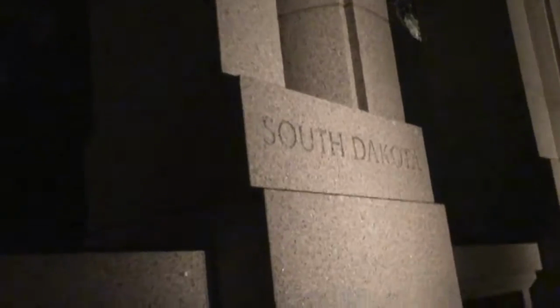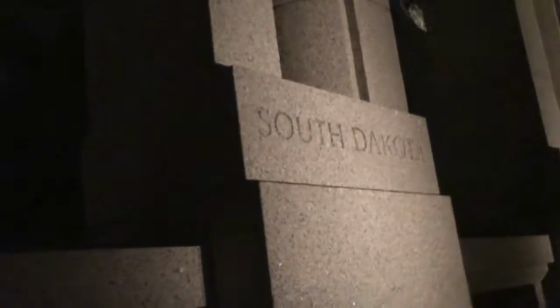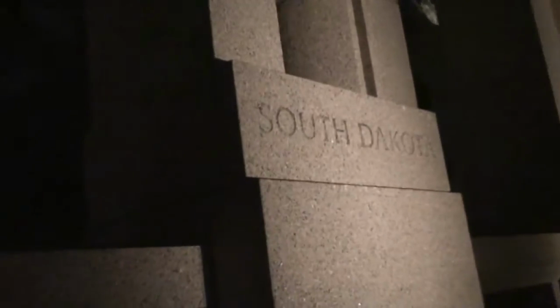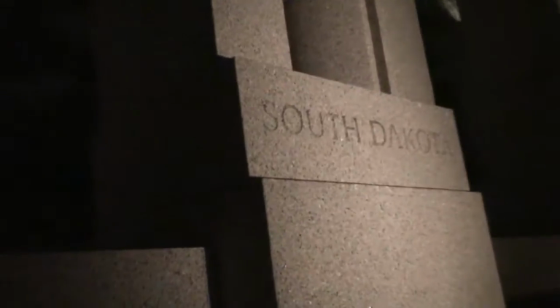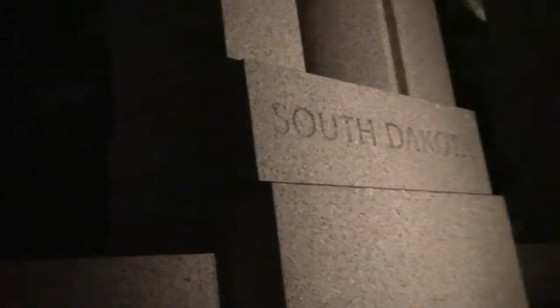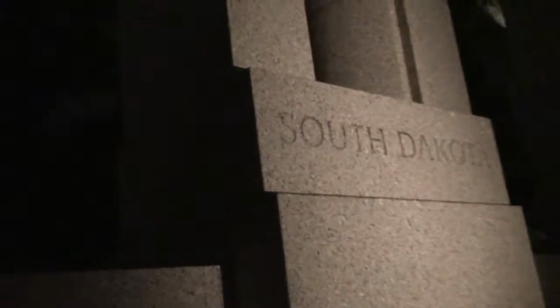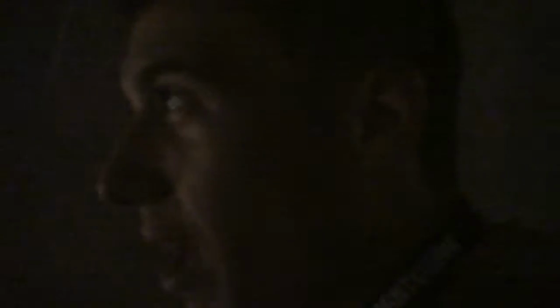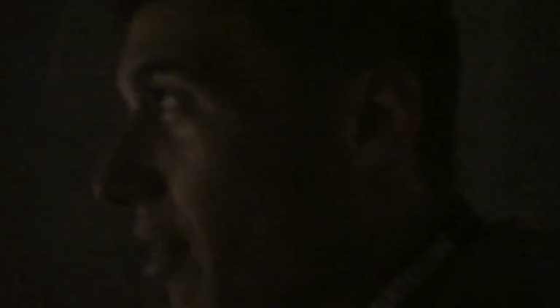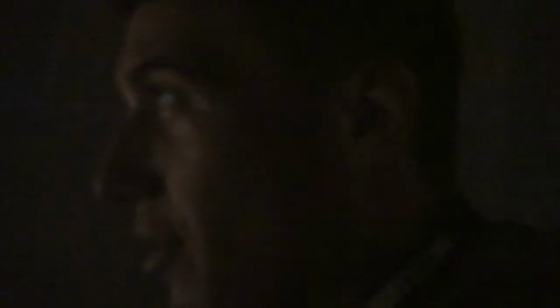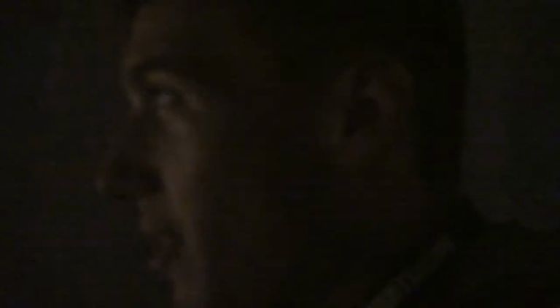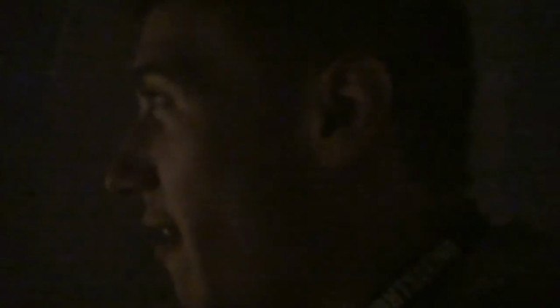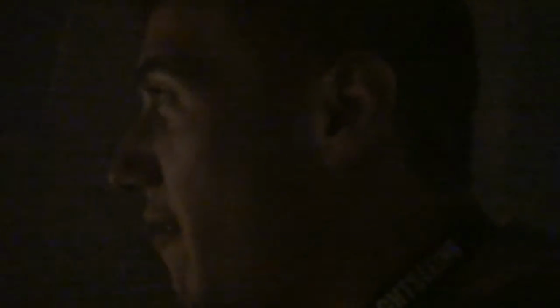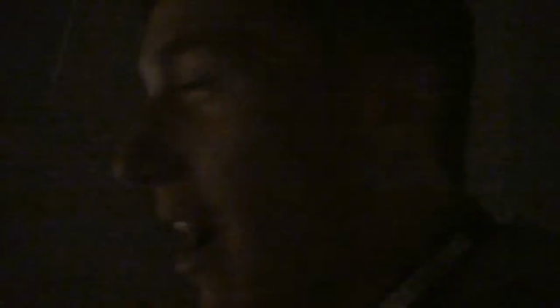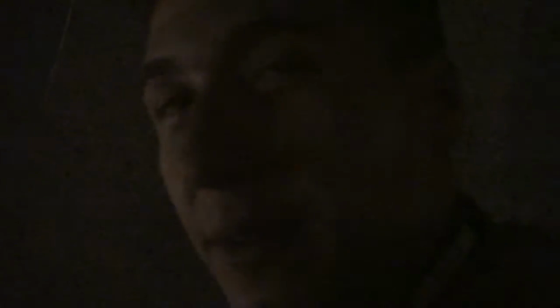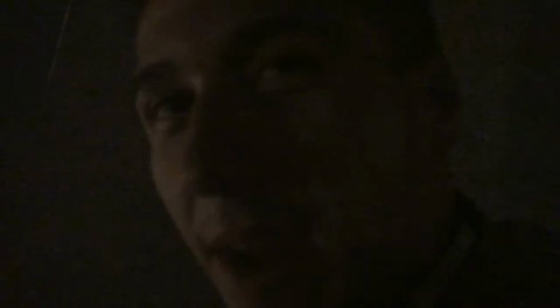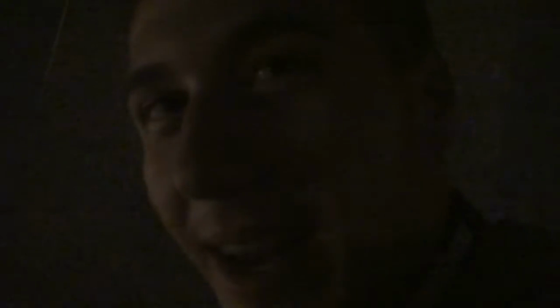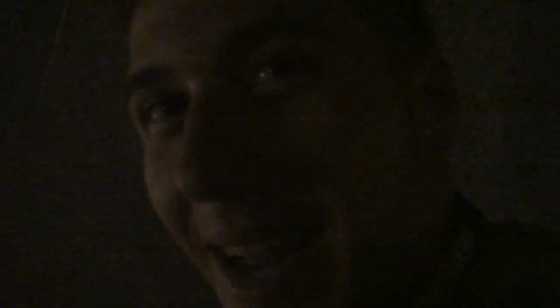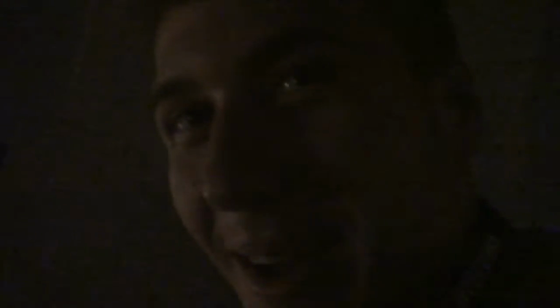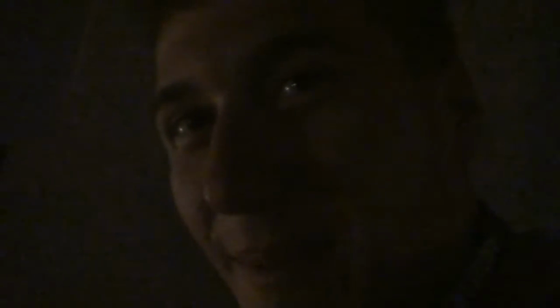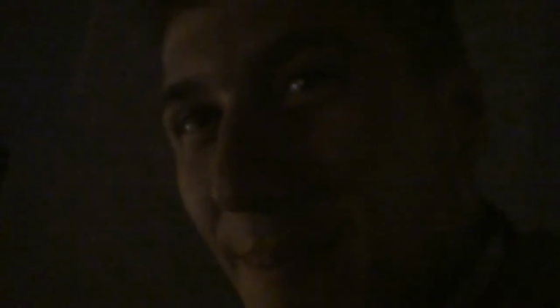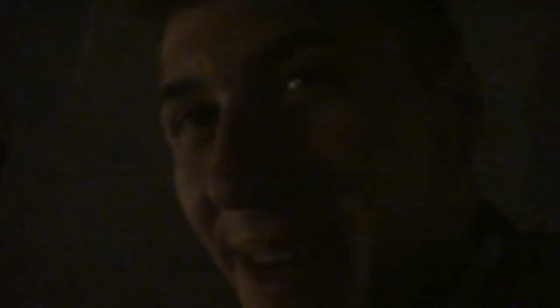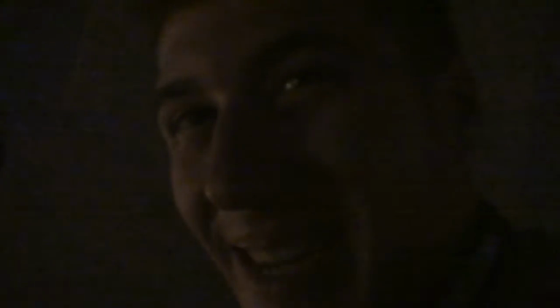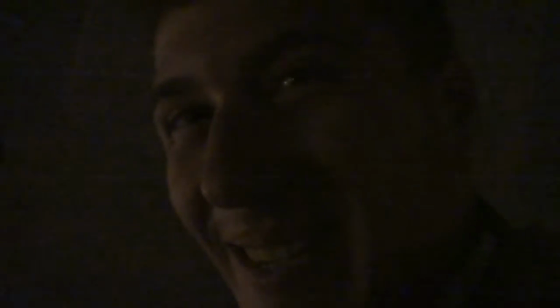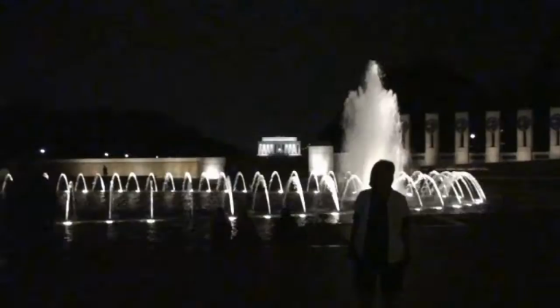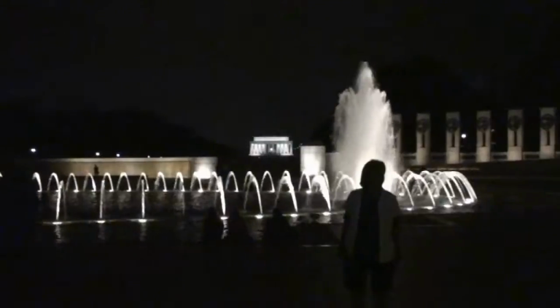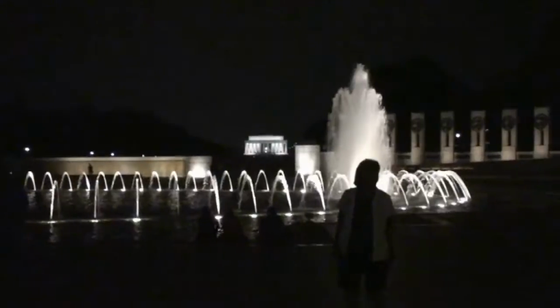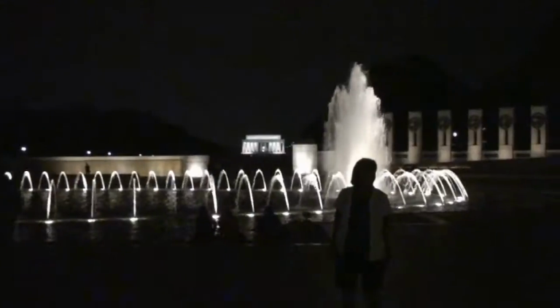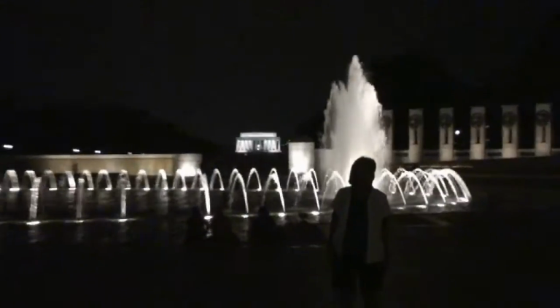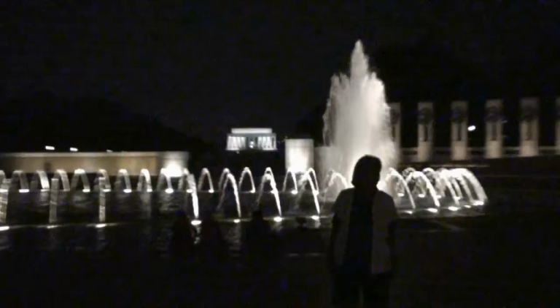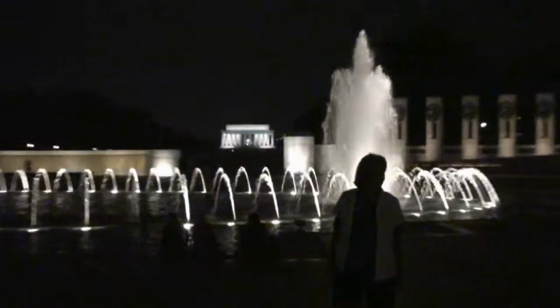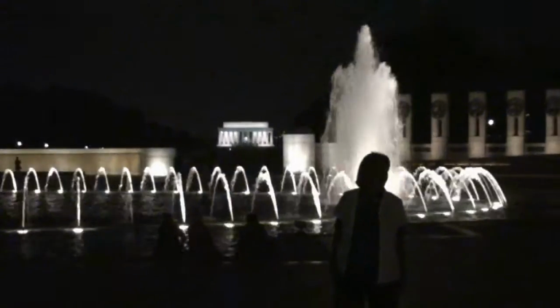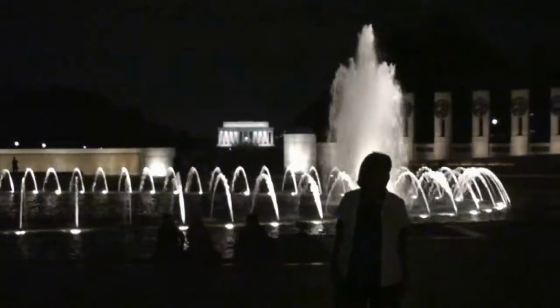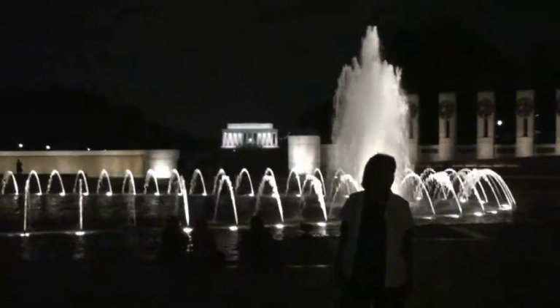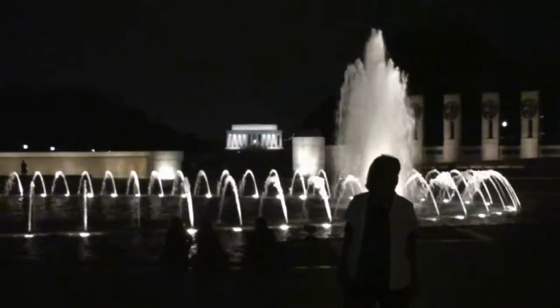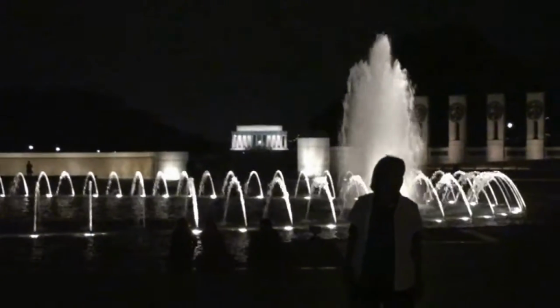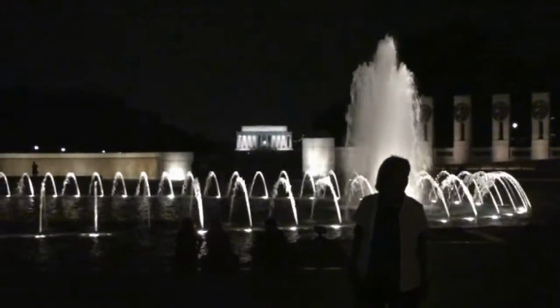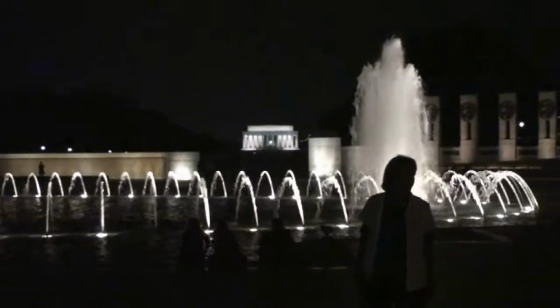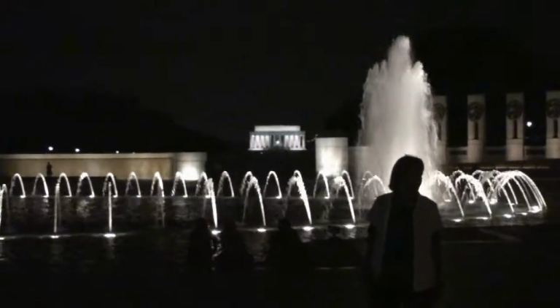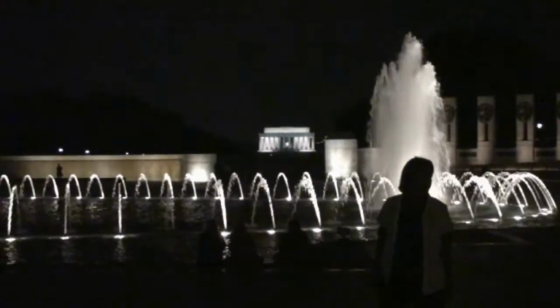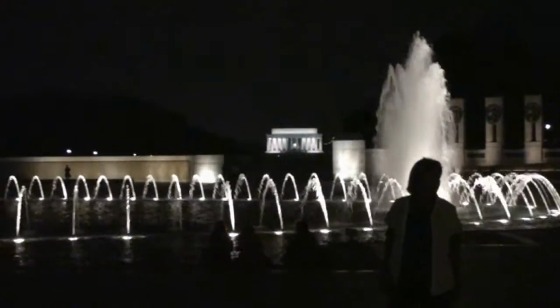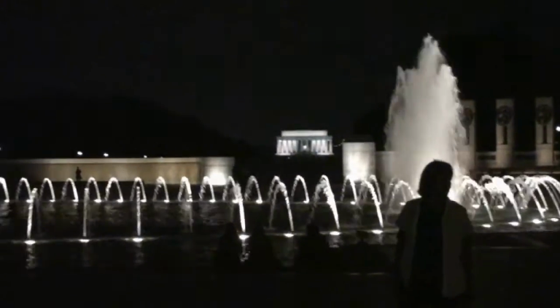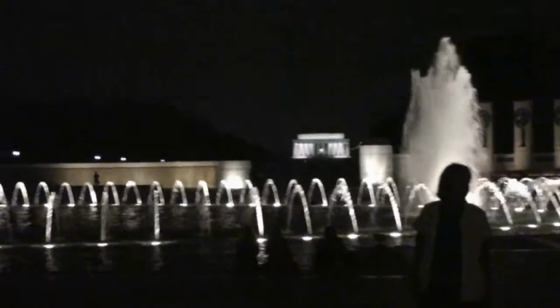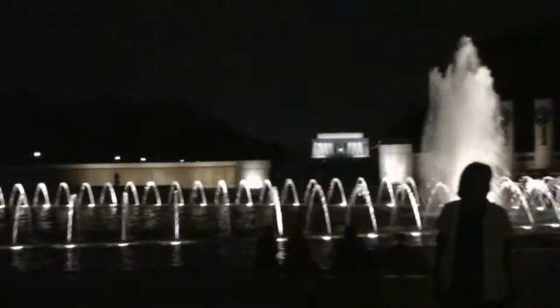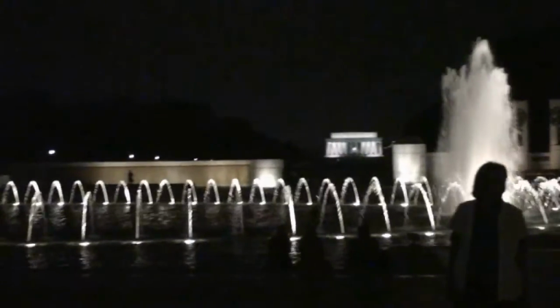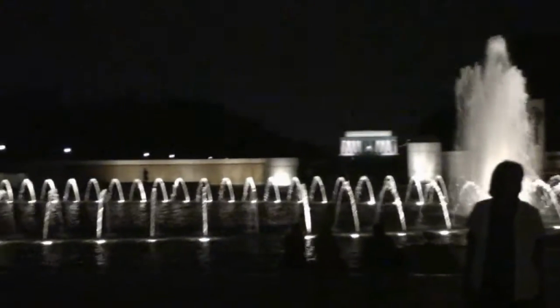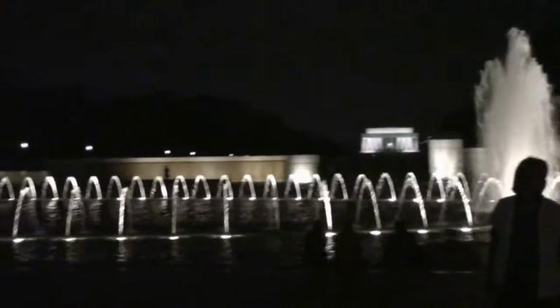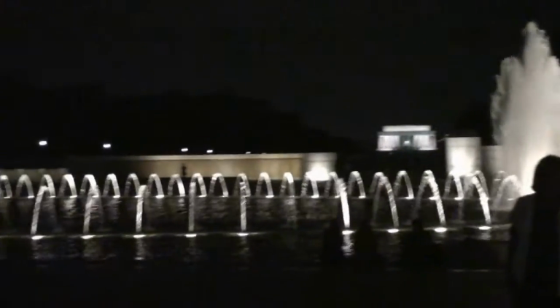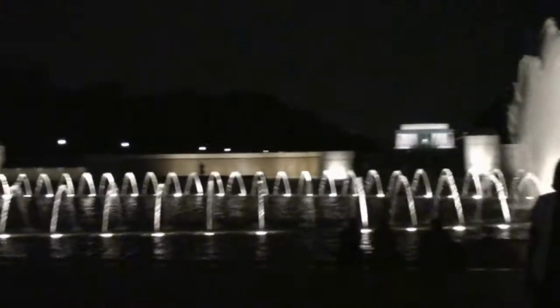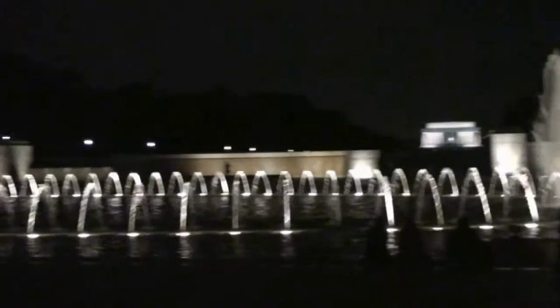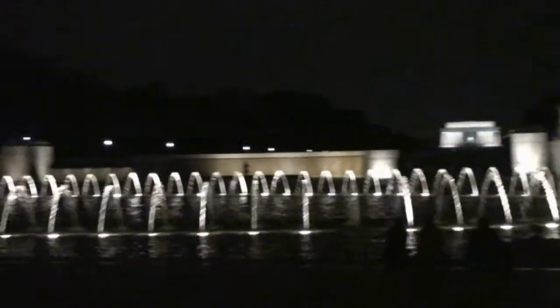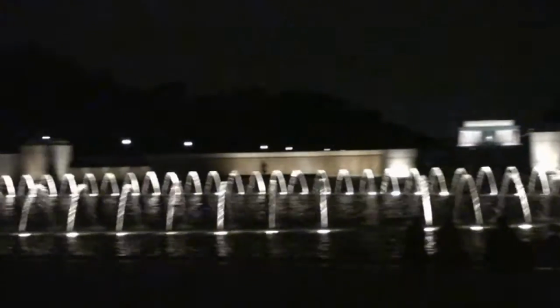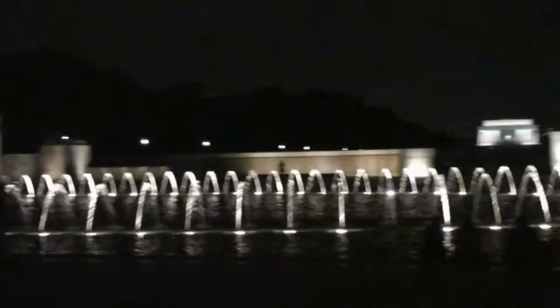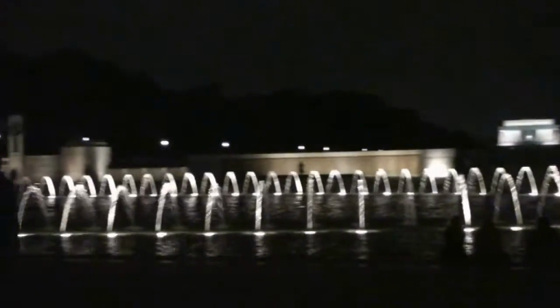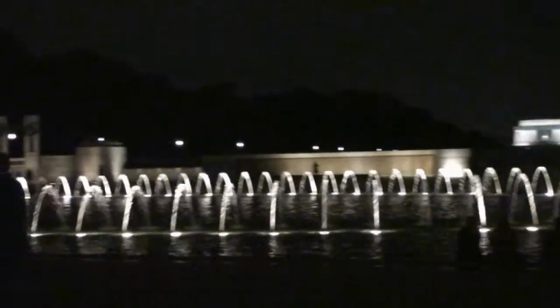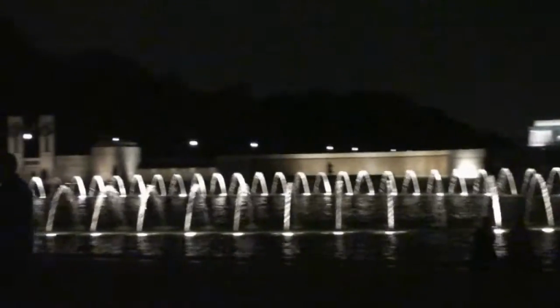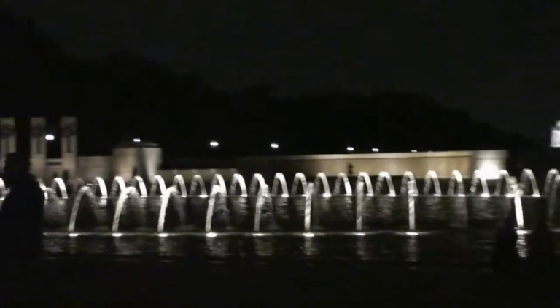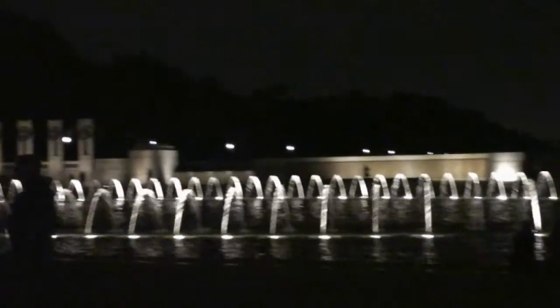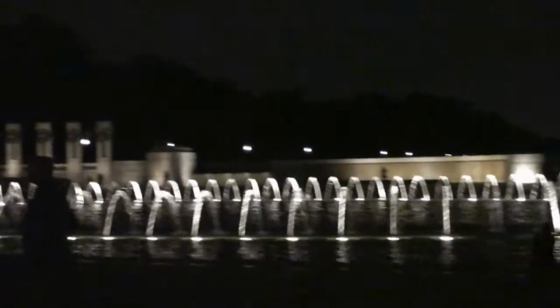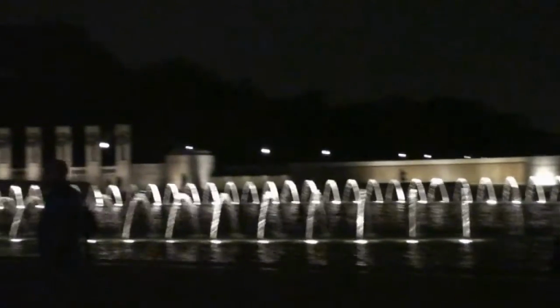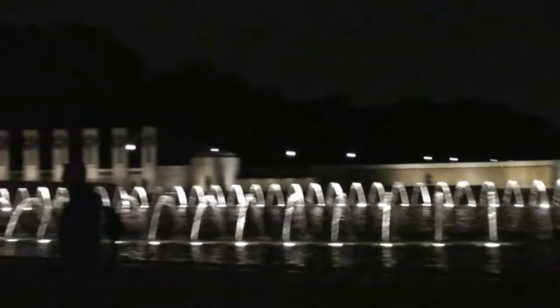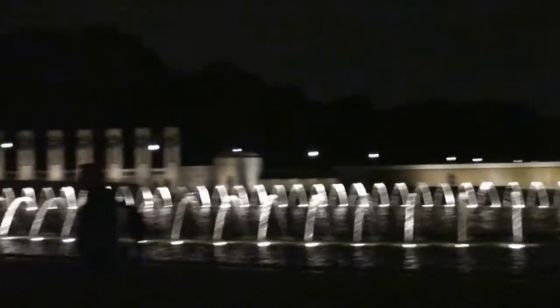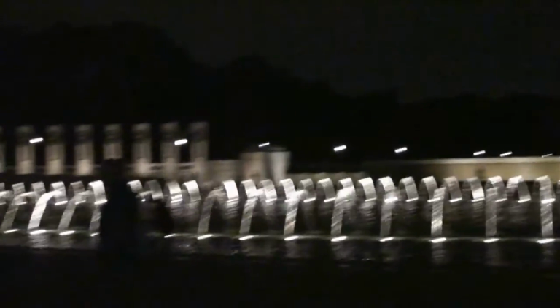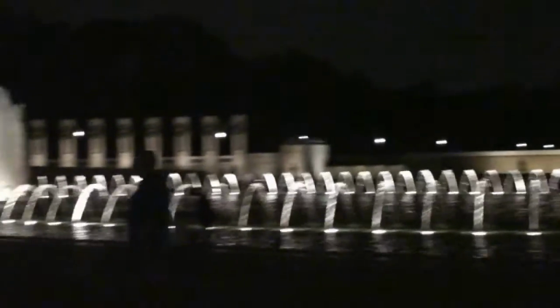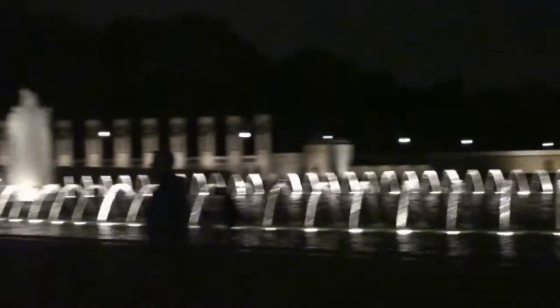I really want to run through that fountain right now, but I don't think the guards would be okay with that. Yeah, I don't know about that.